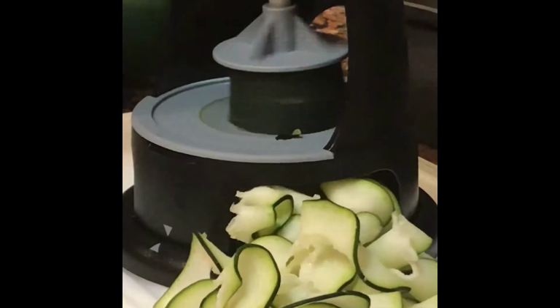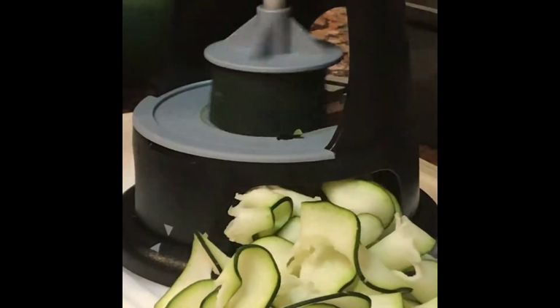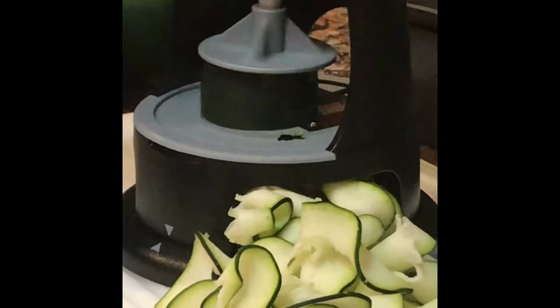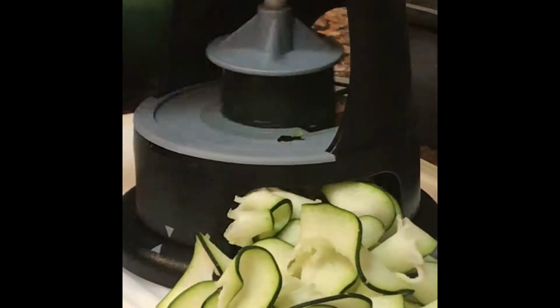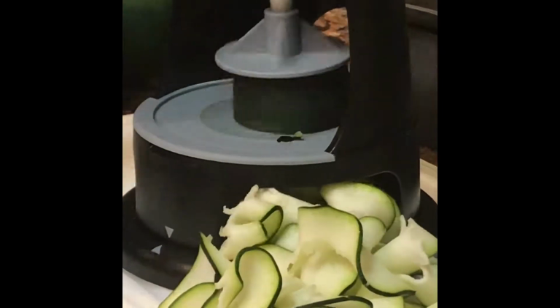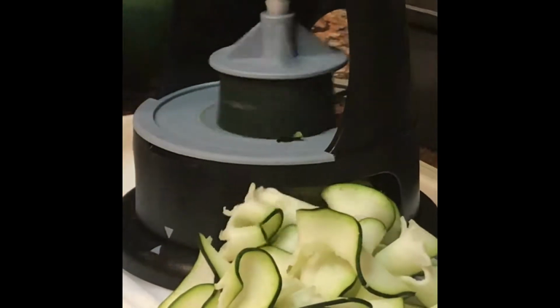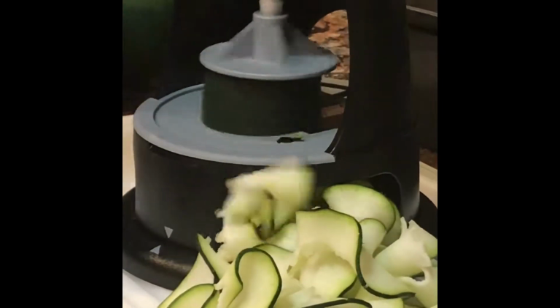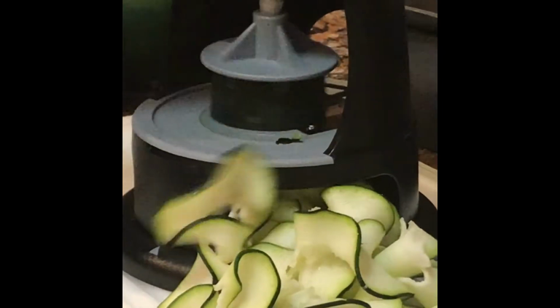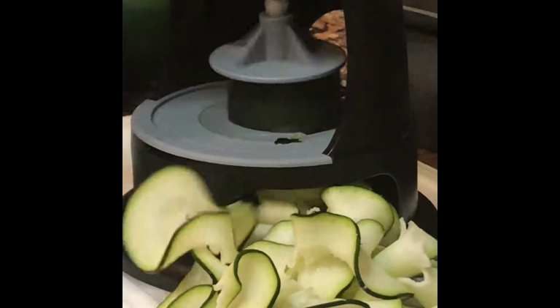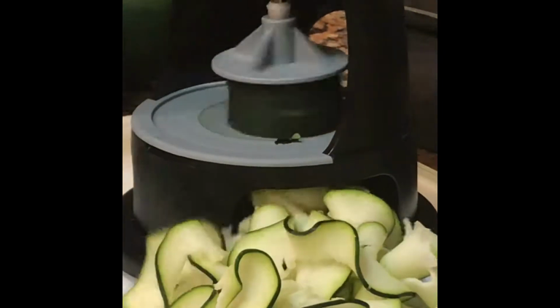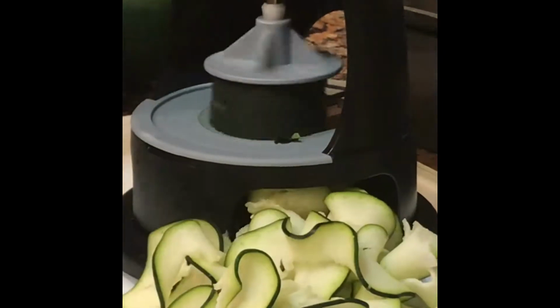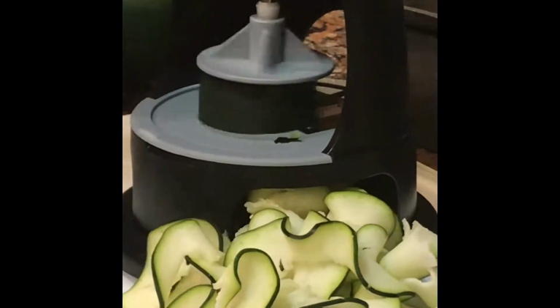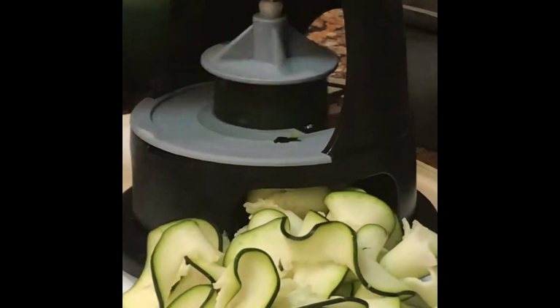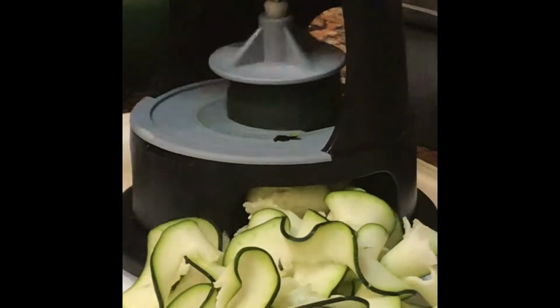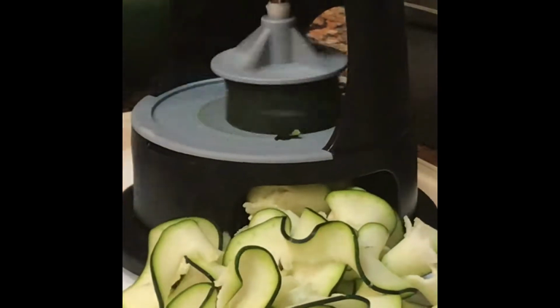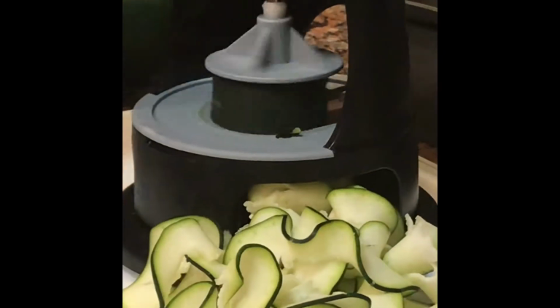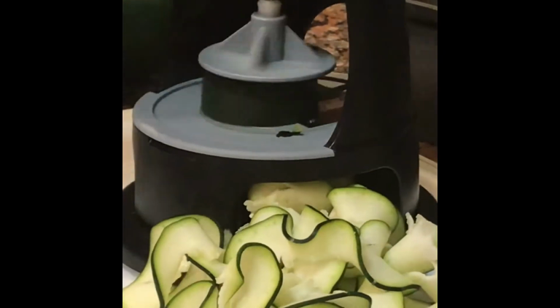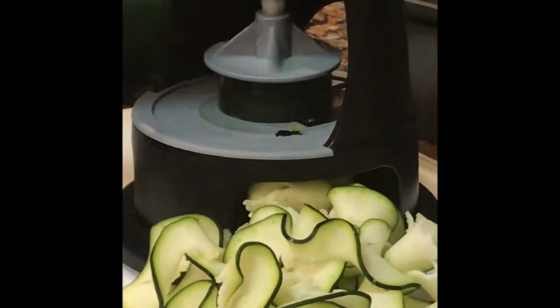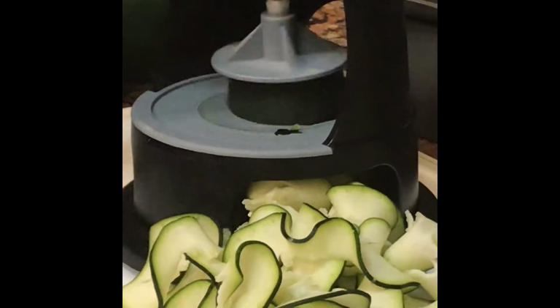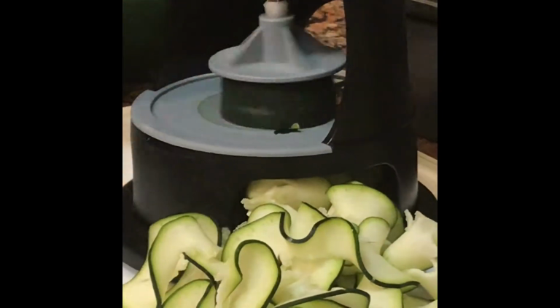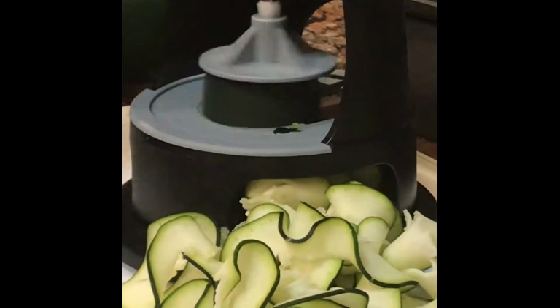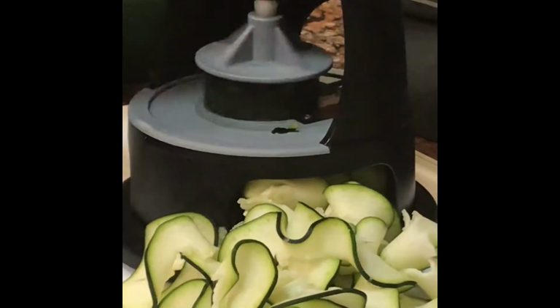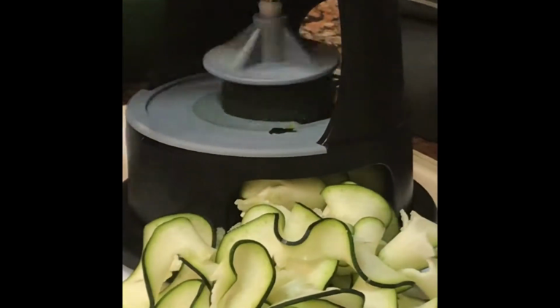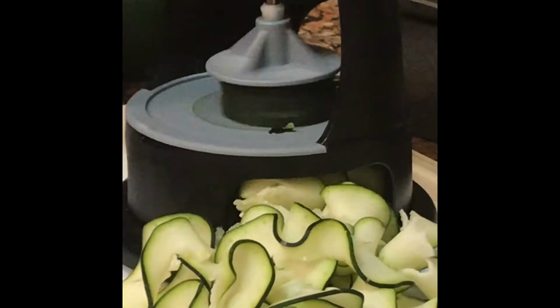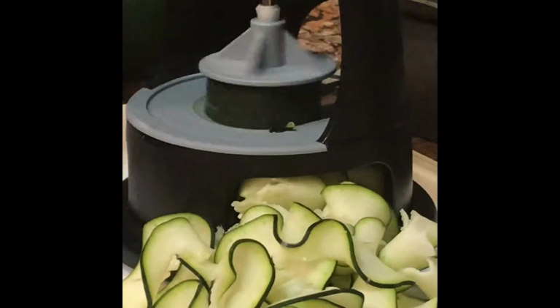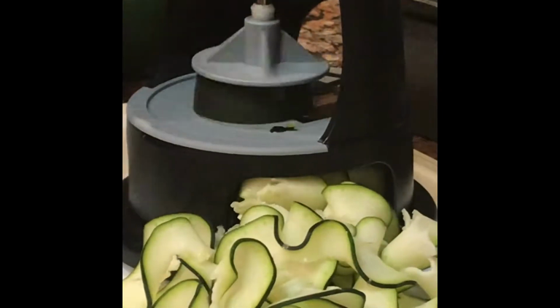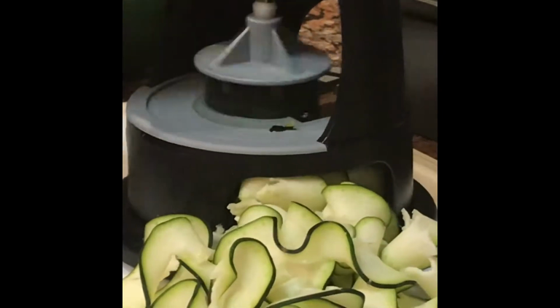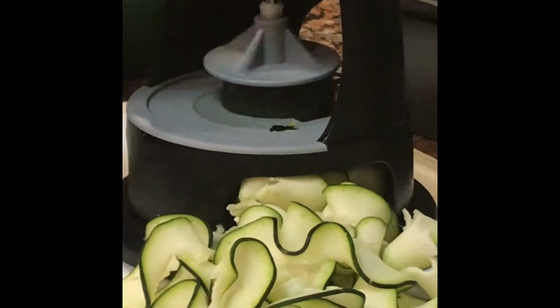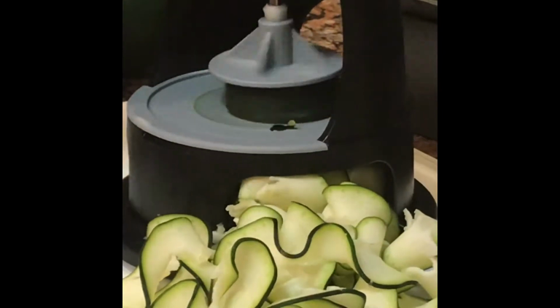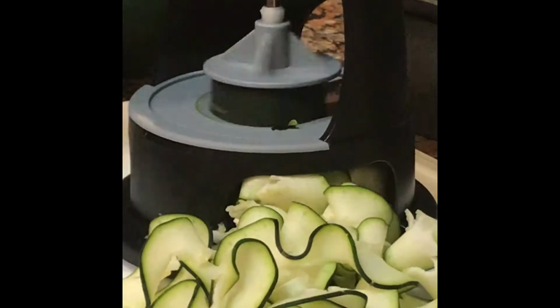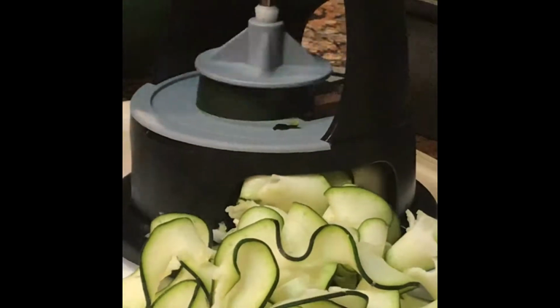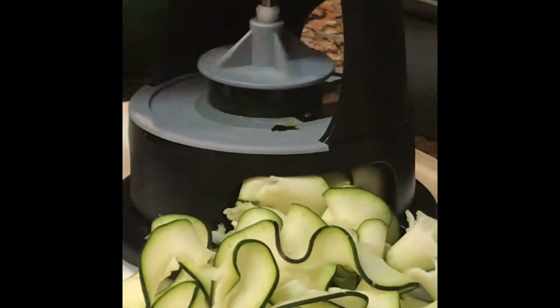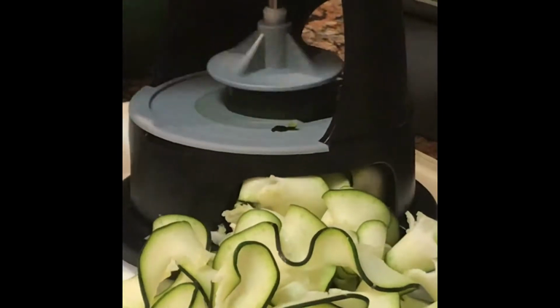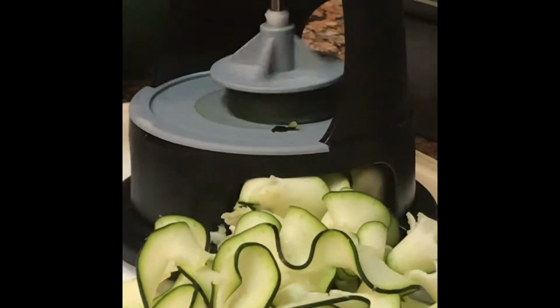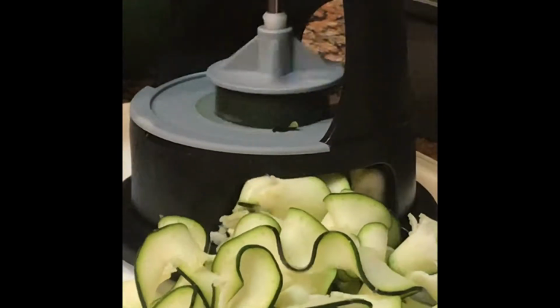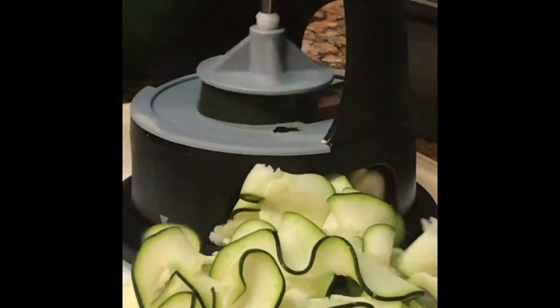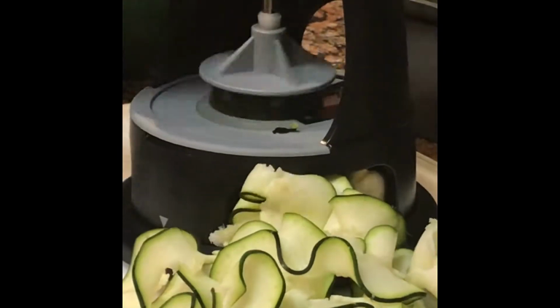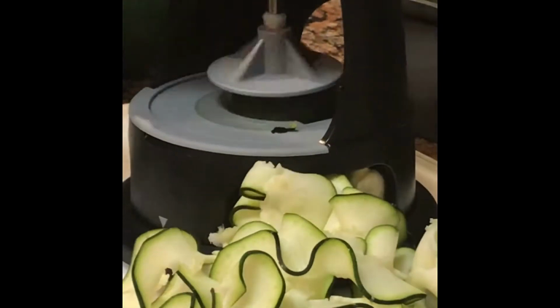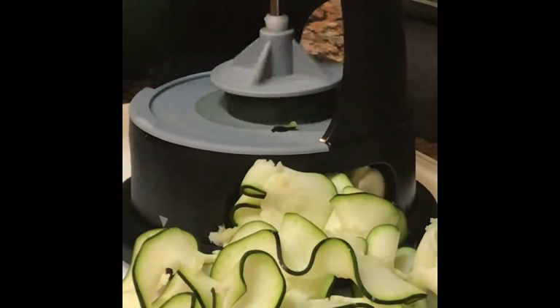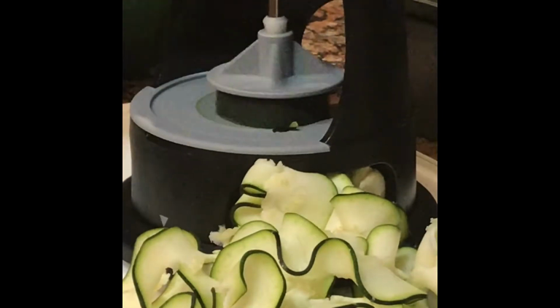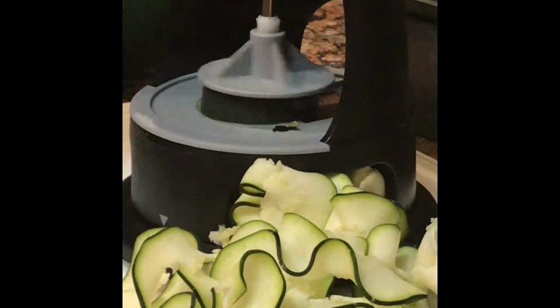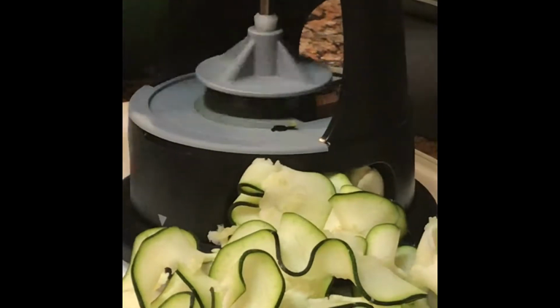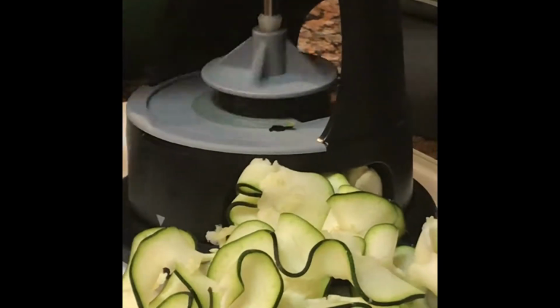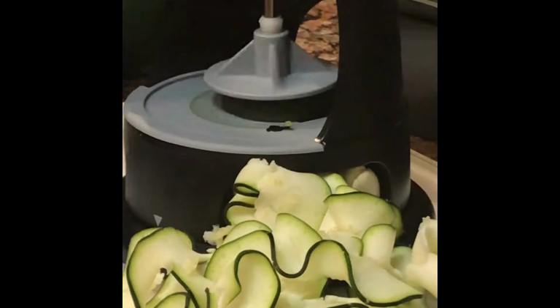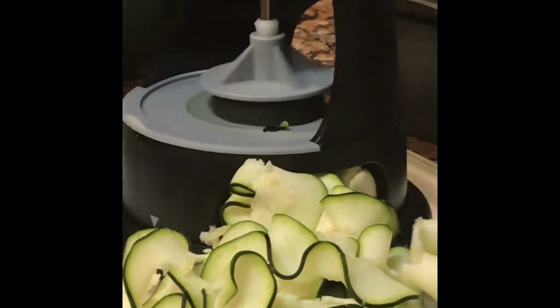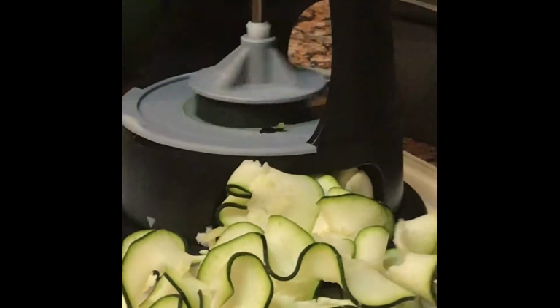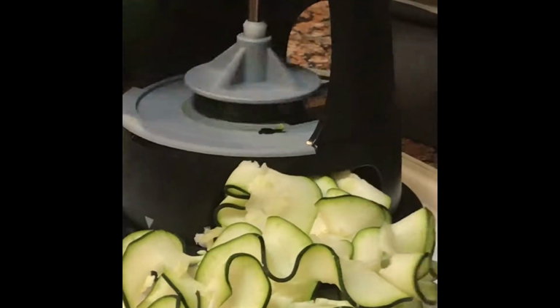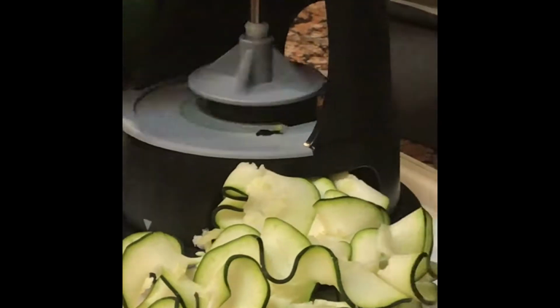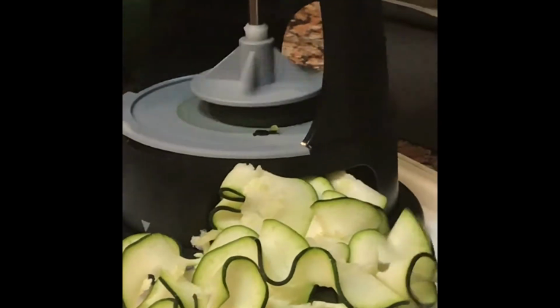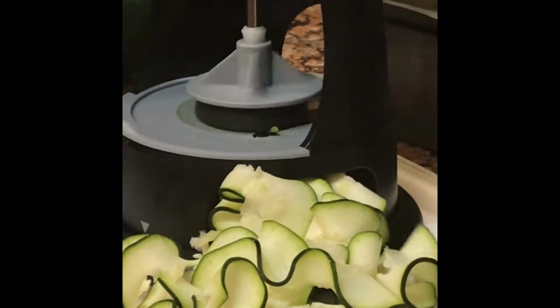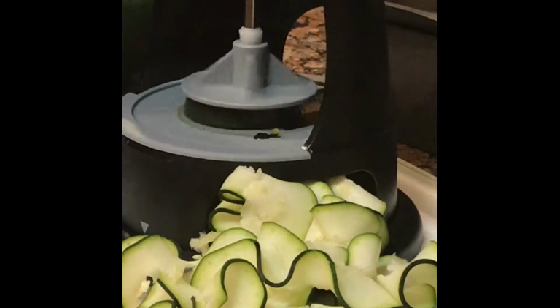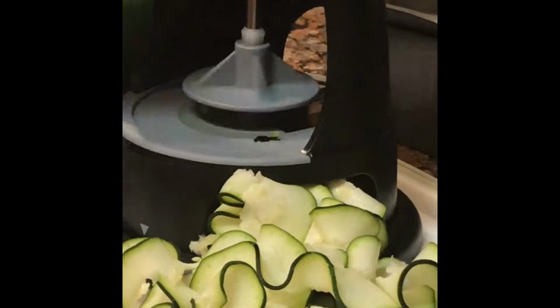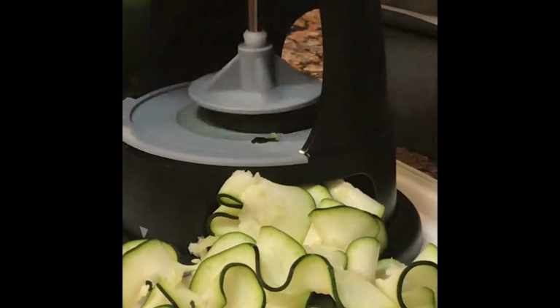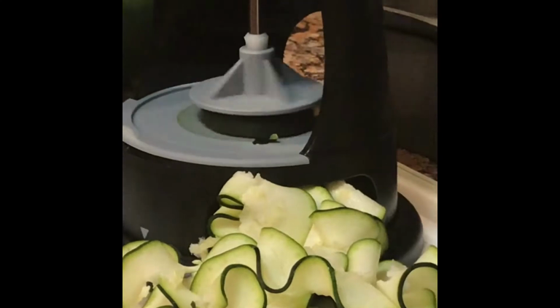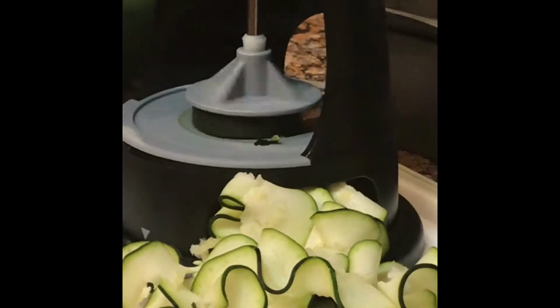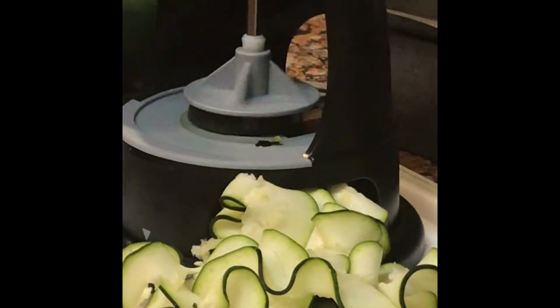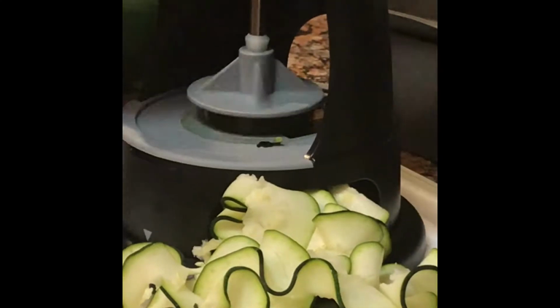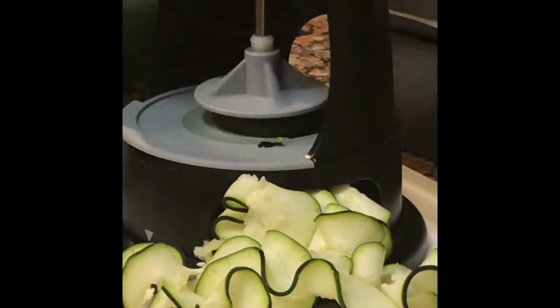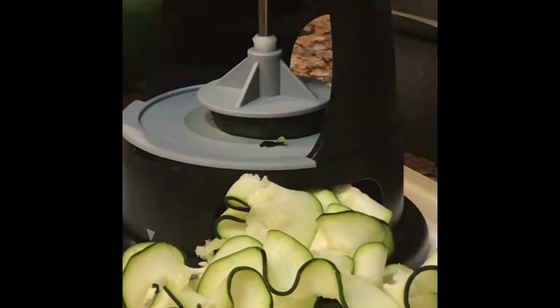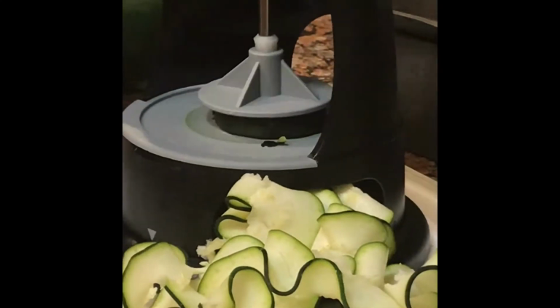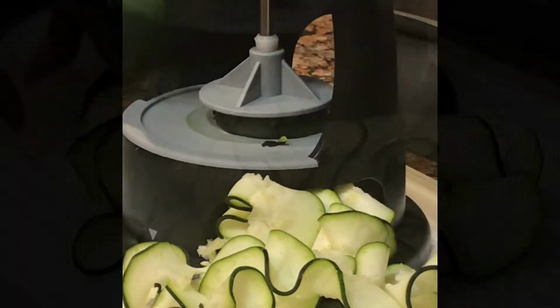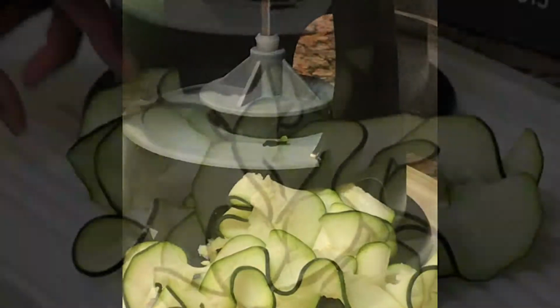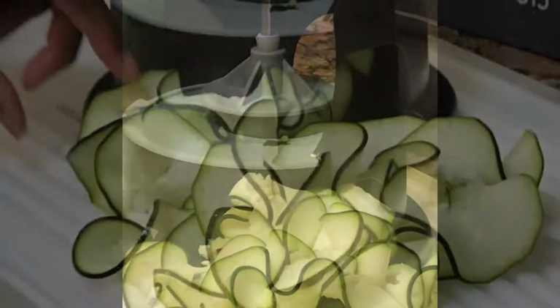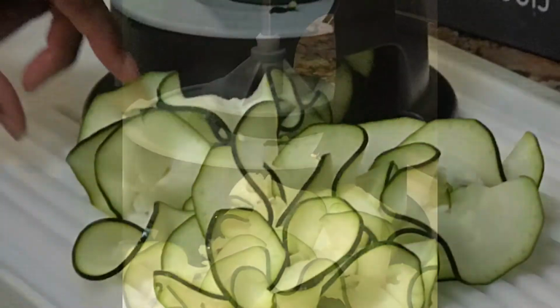You see that? It ribbons. So this way you're eating food that's pretty.